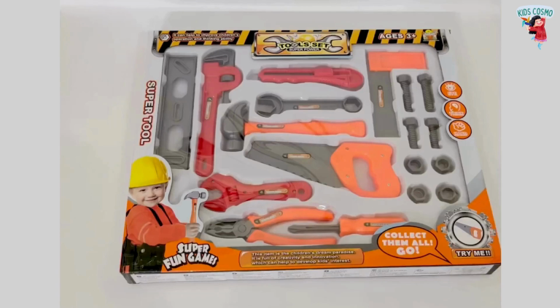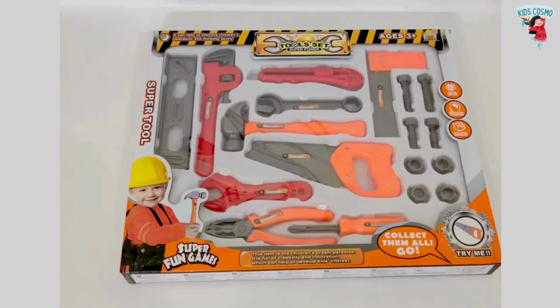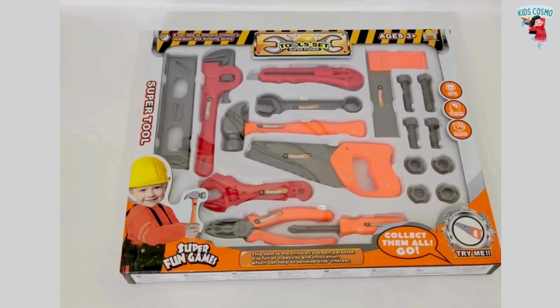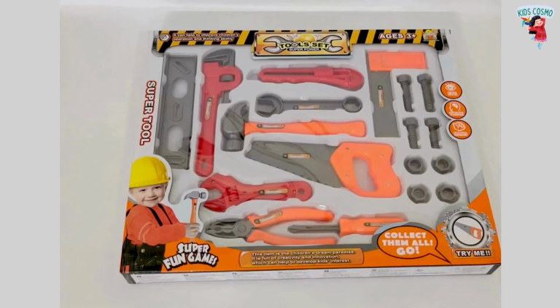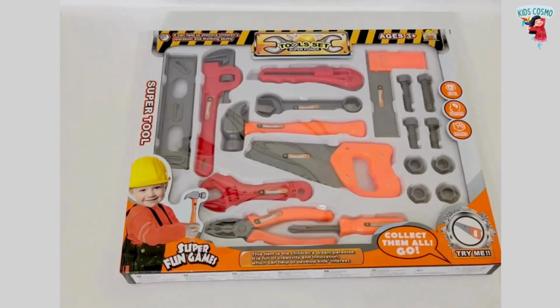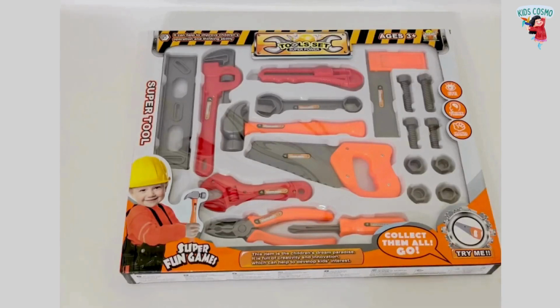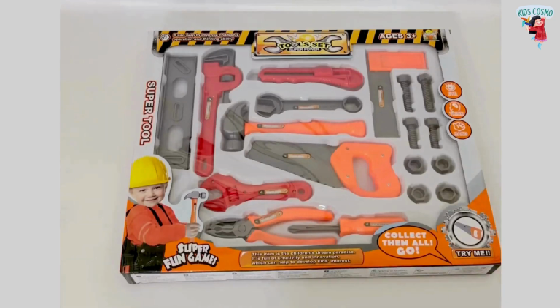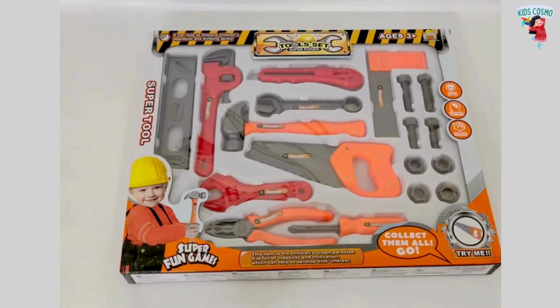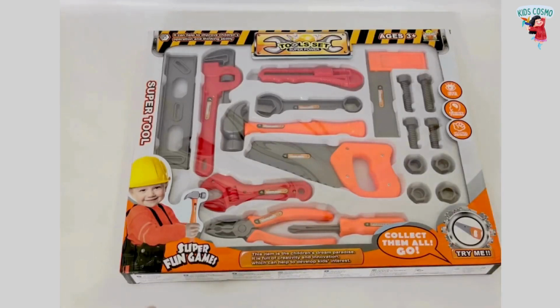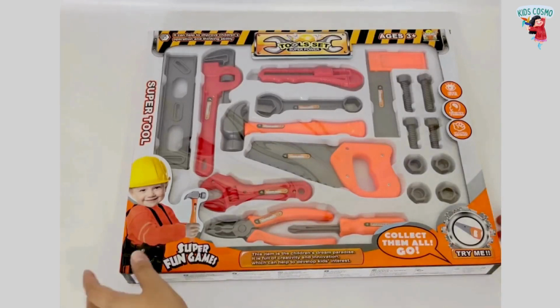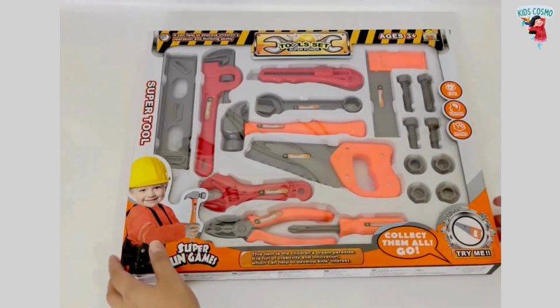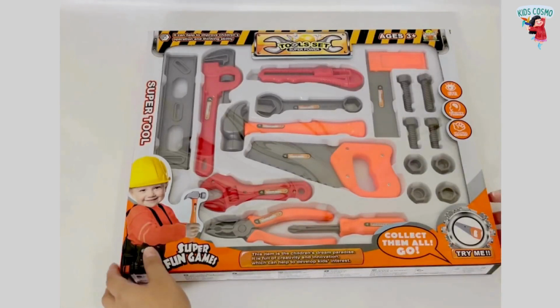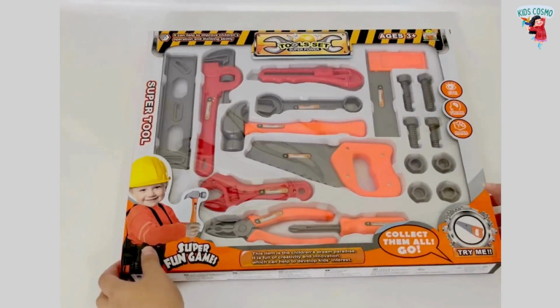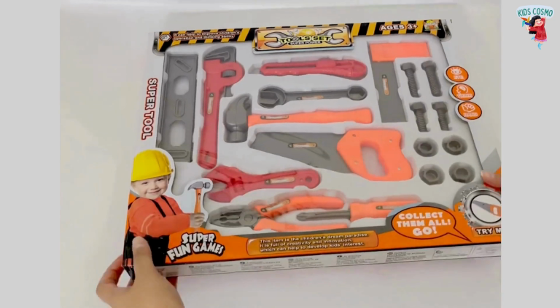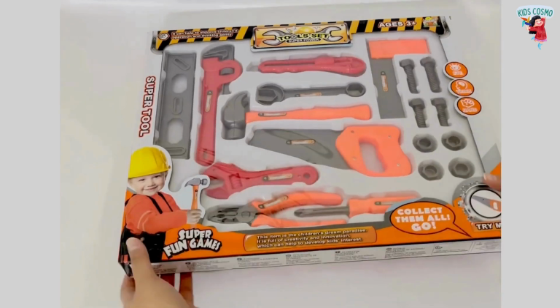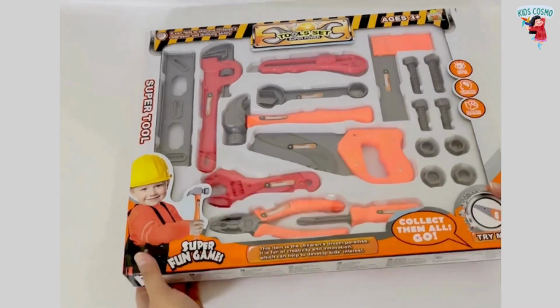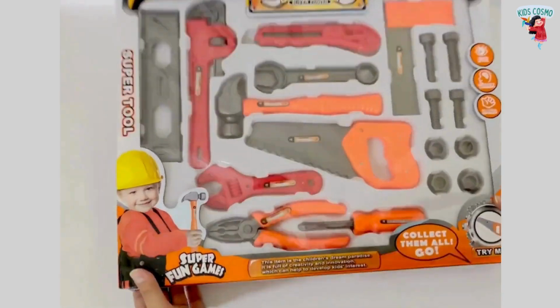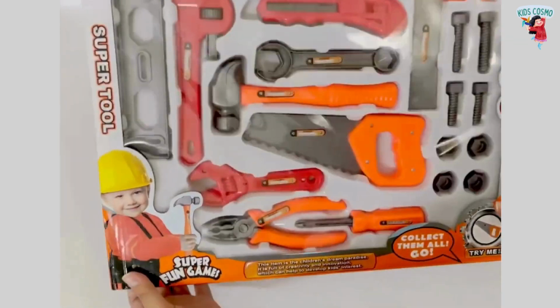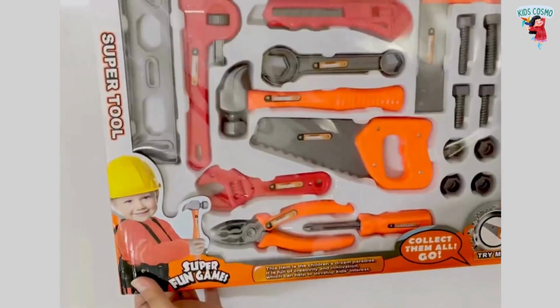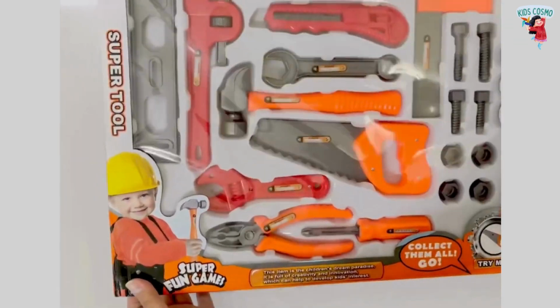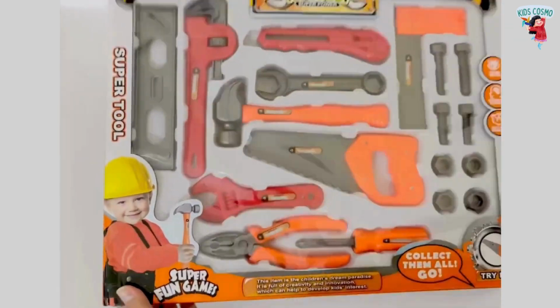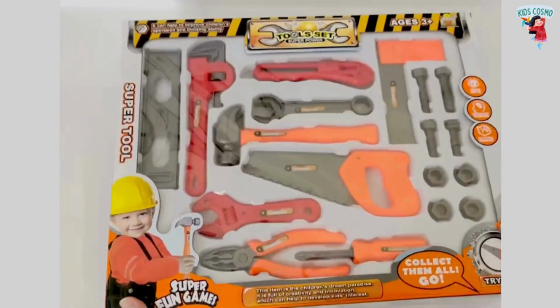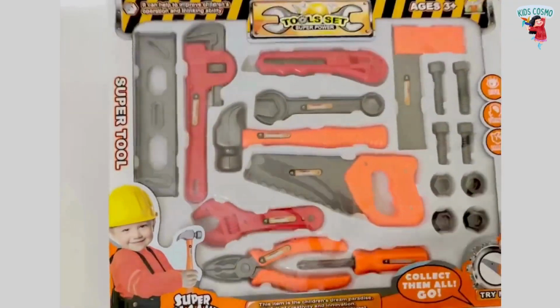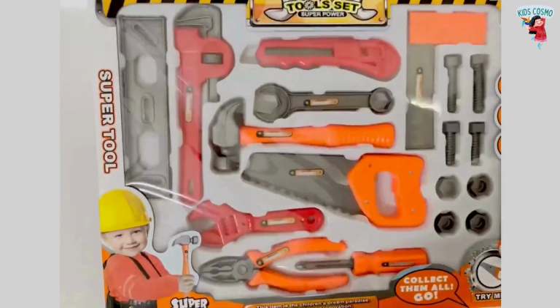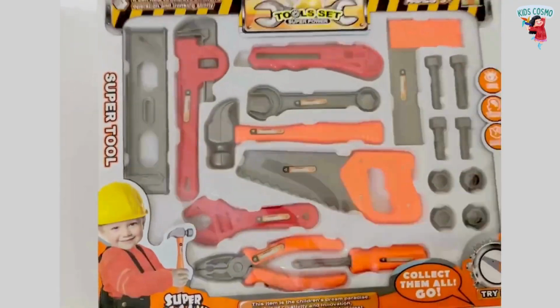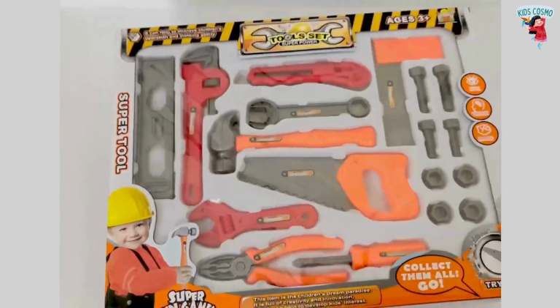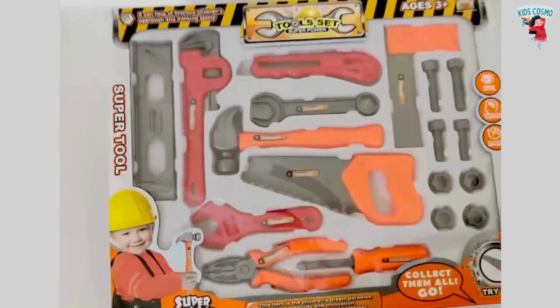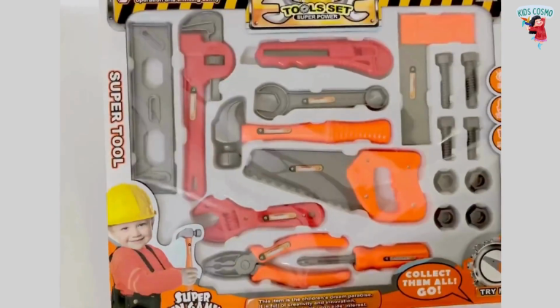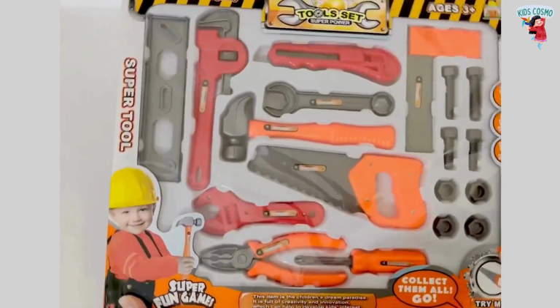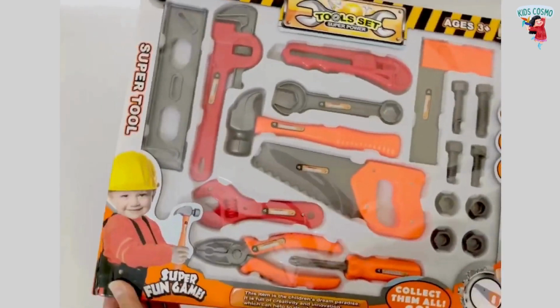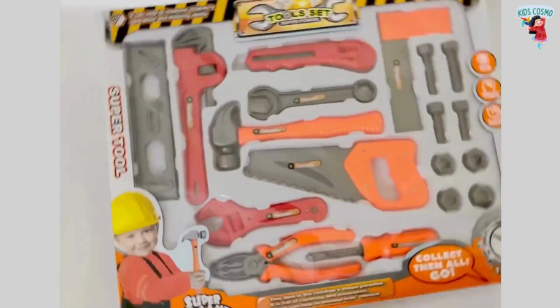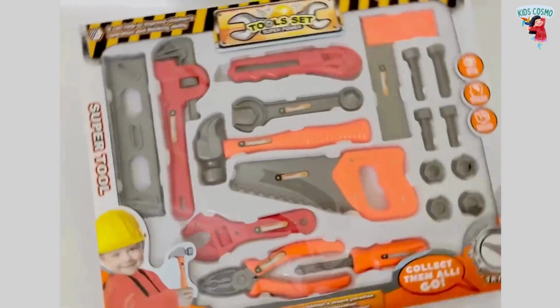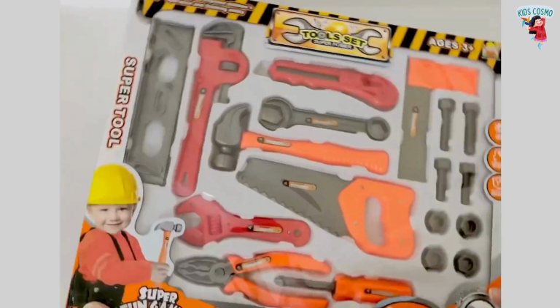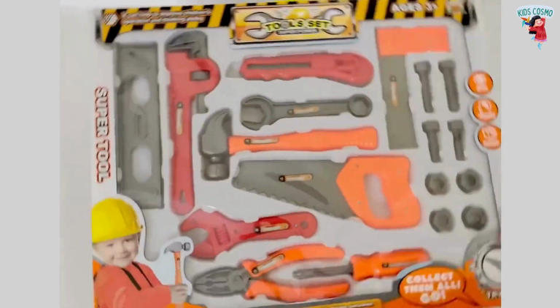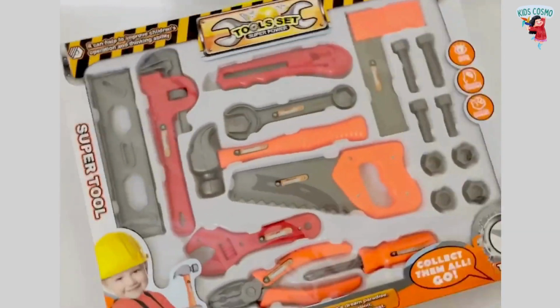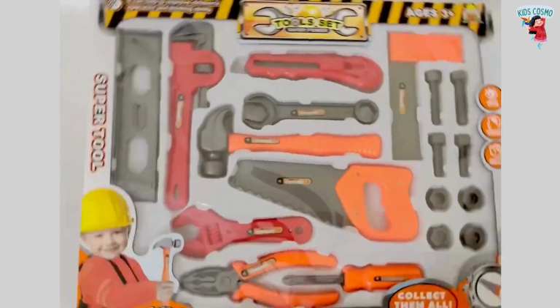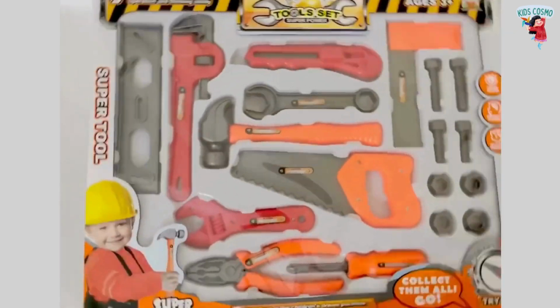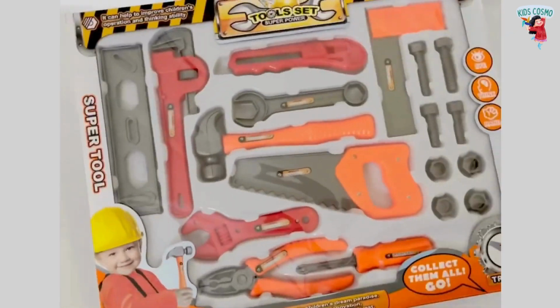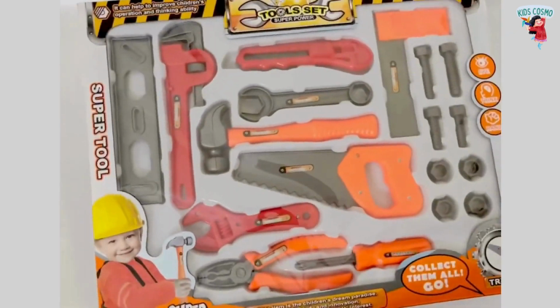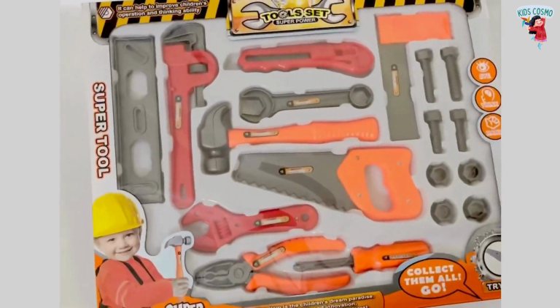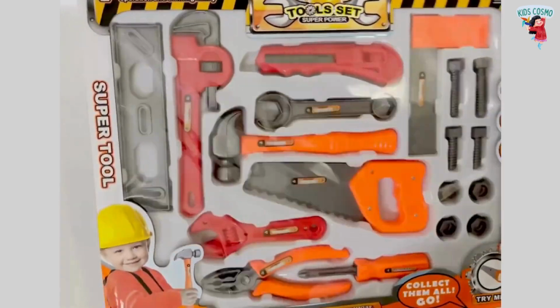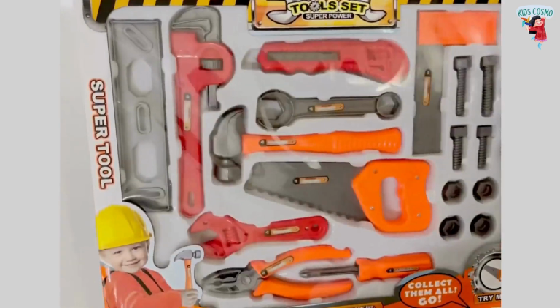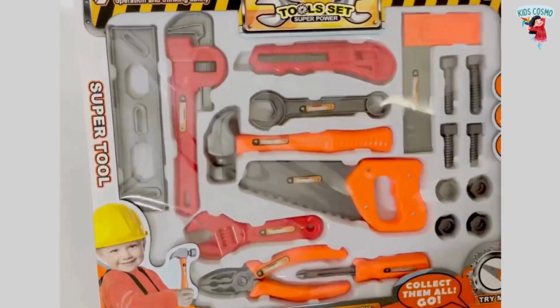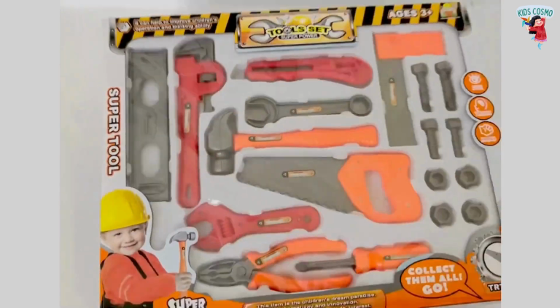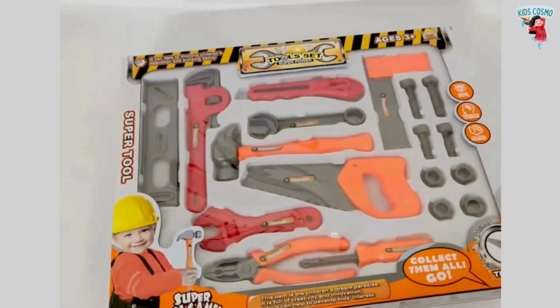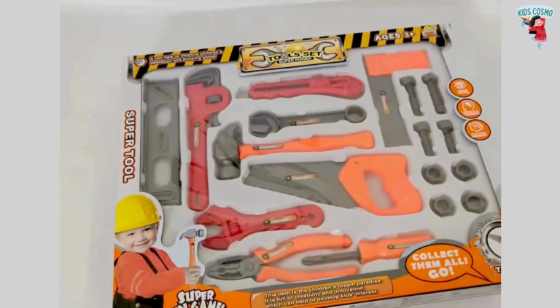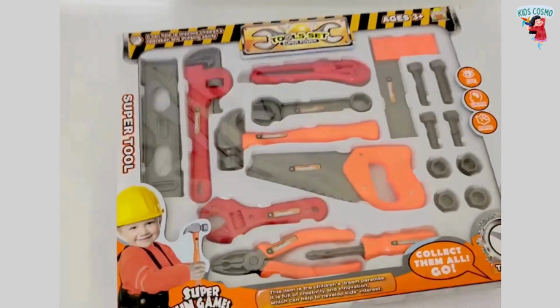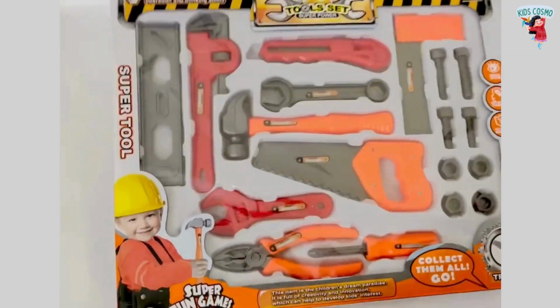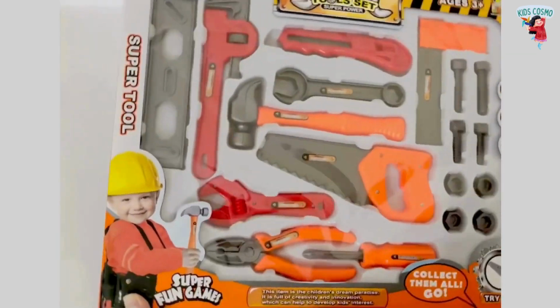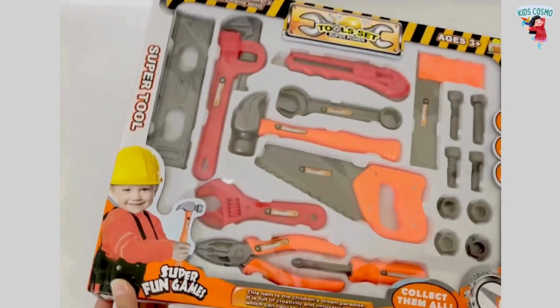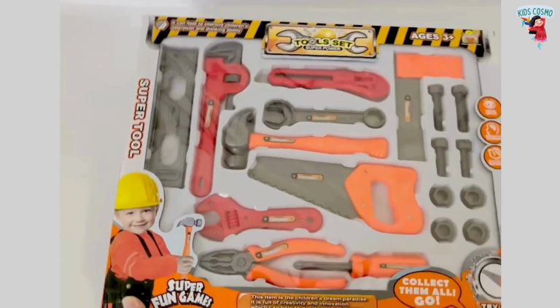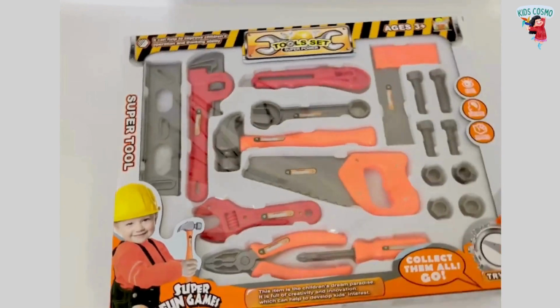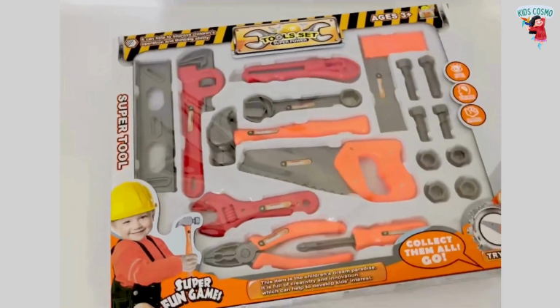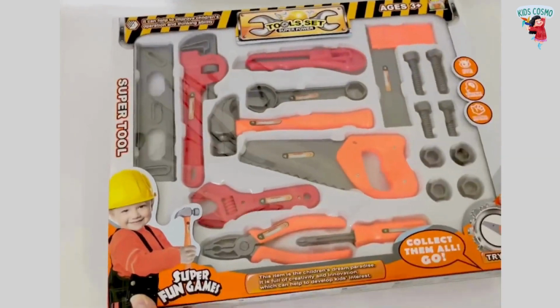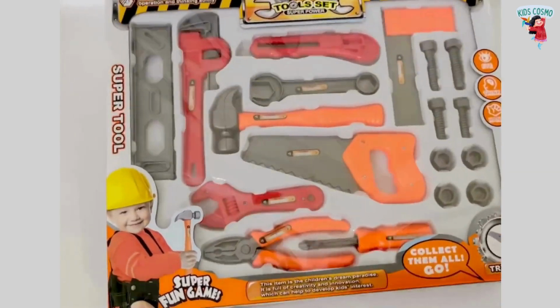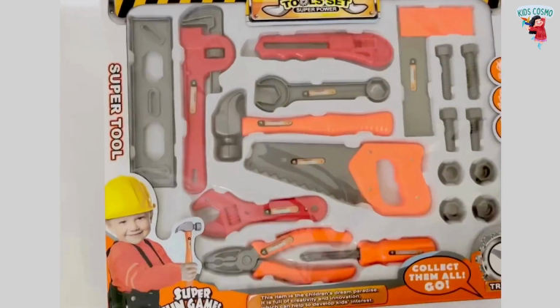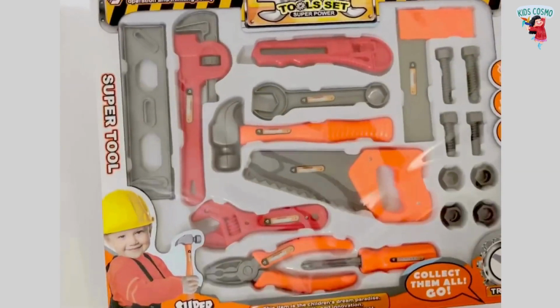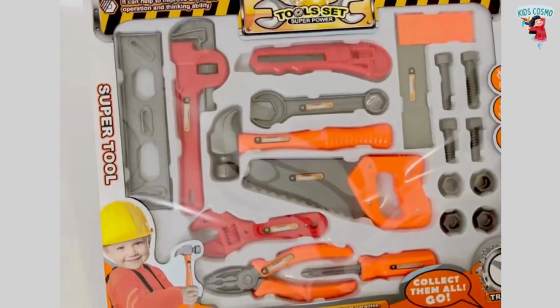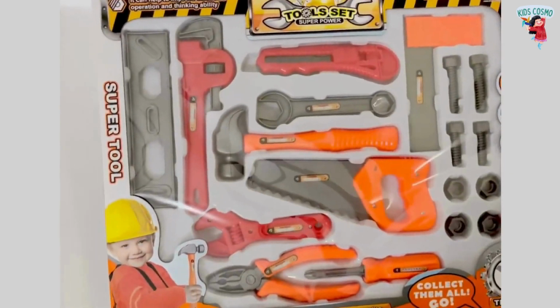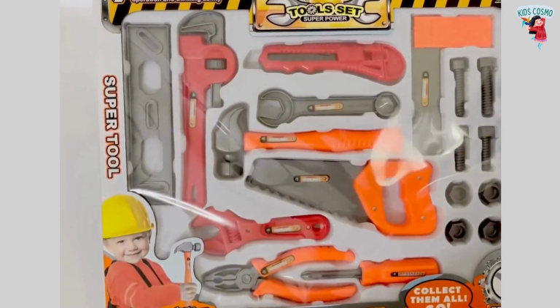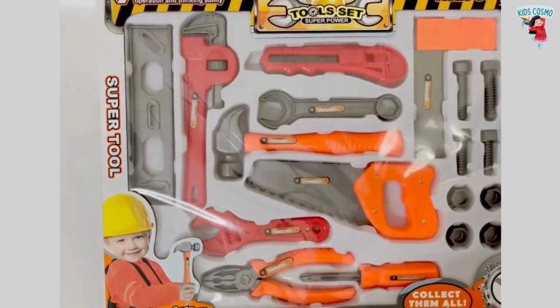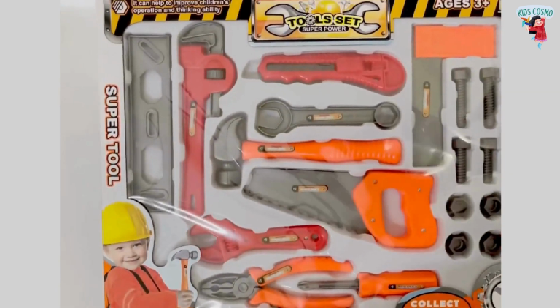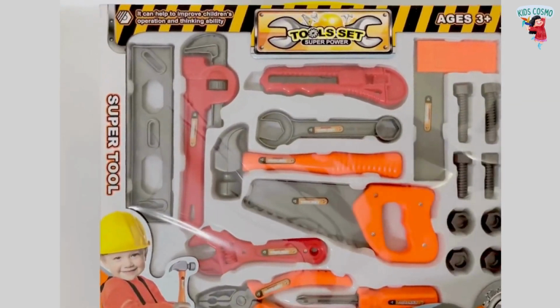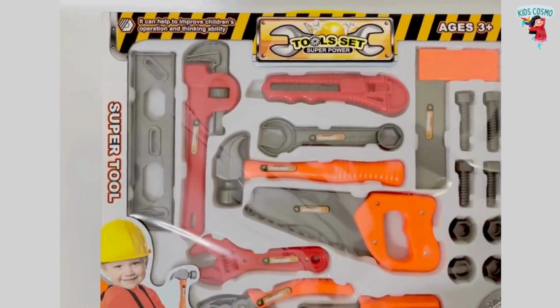Hey kids, welcome back to my channel. I'm back with another interesting toy today. This is a super tool tool set.